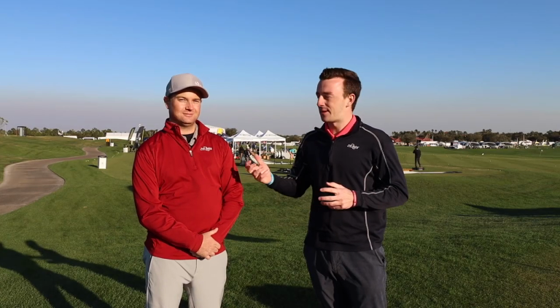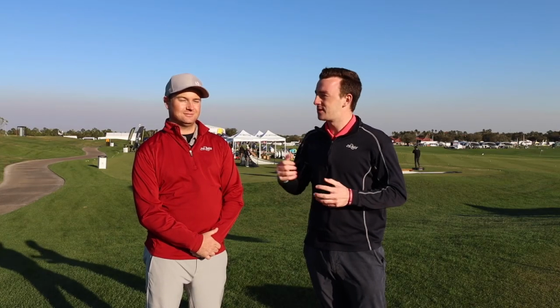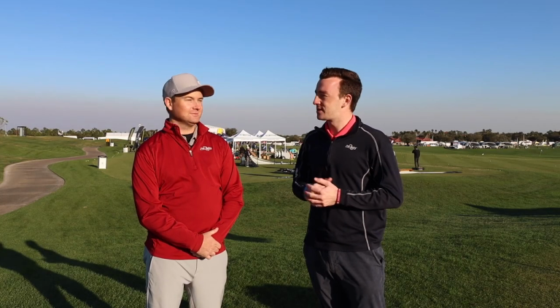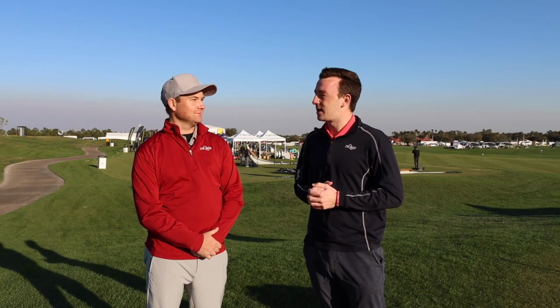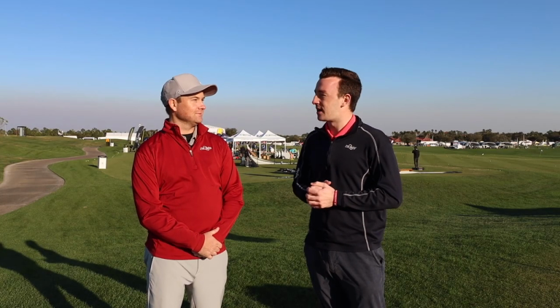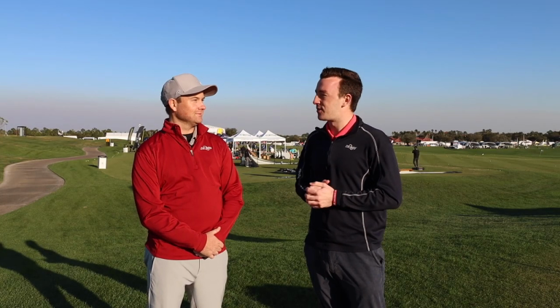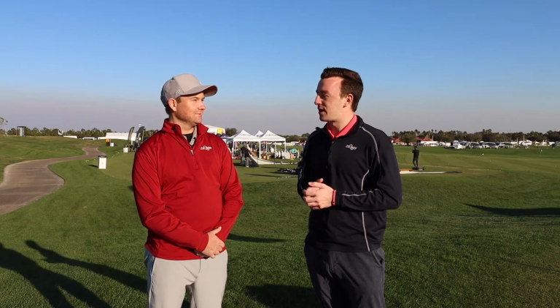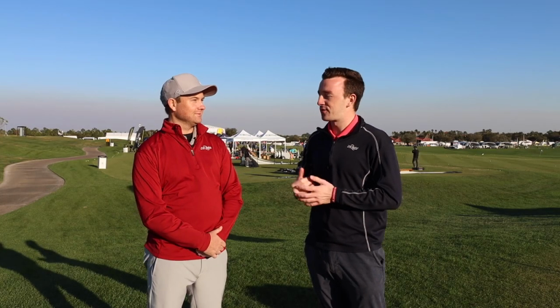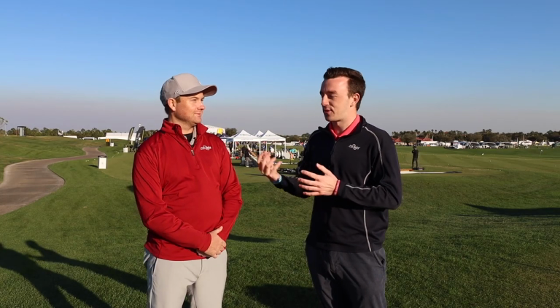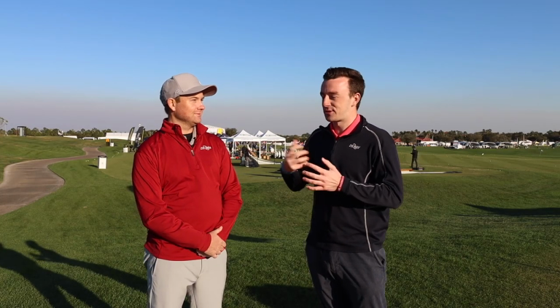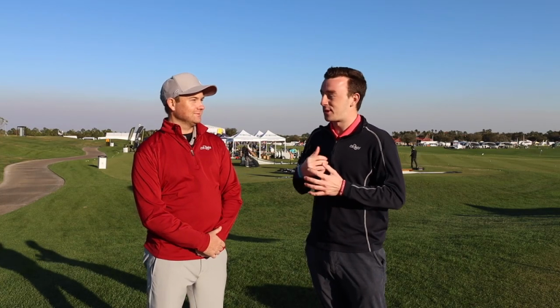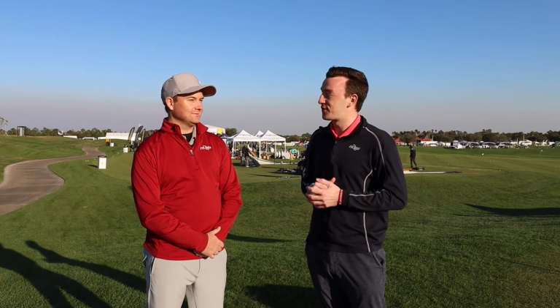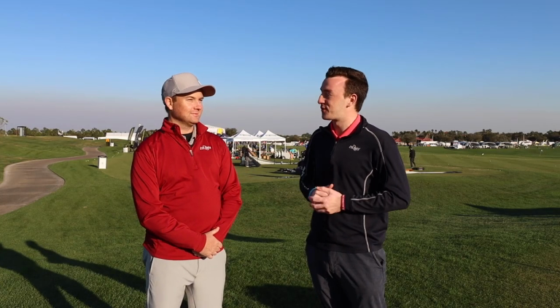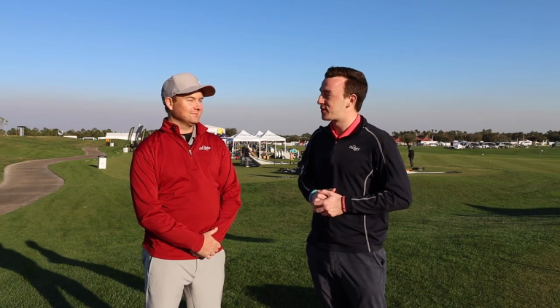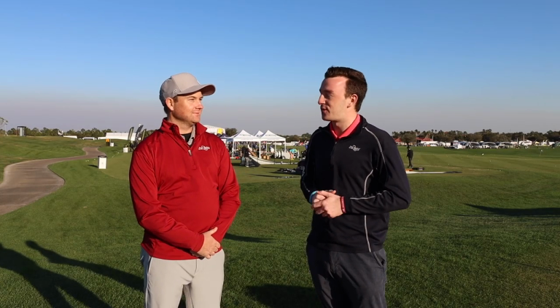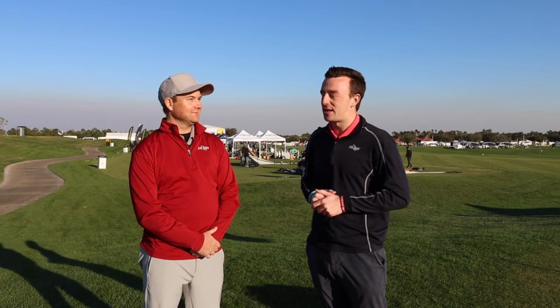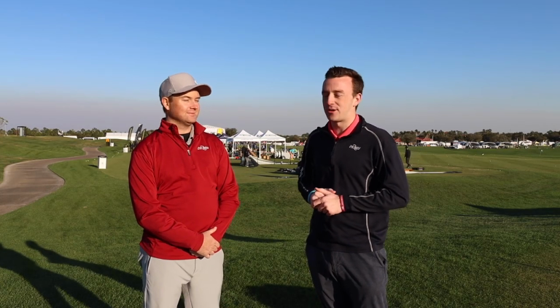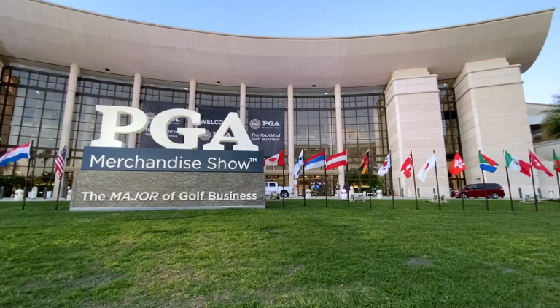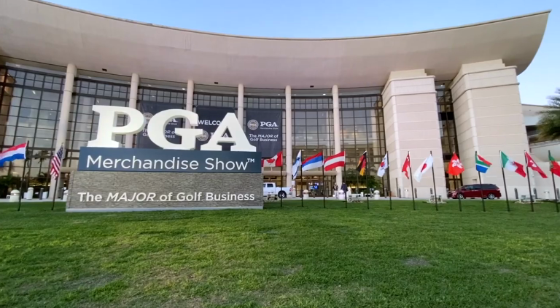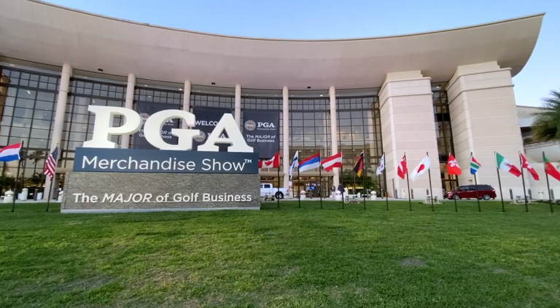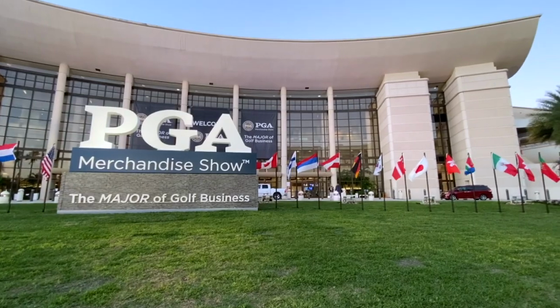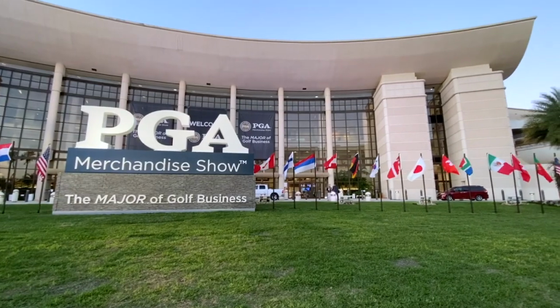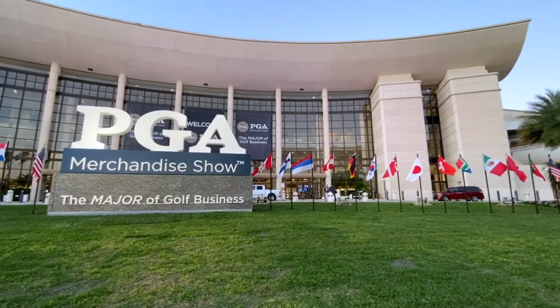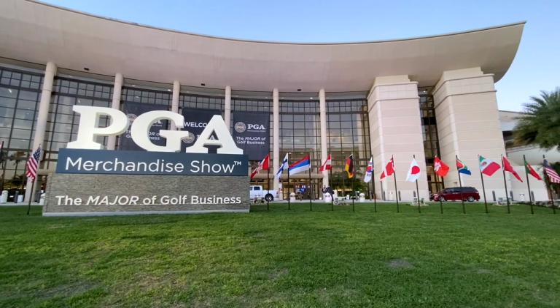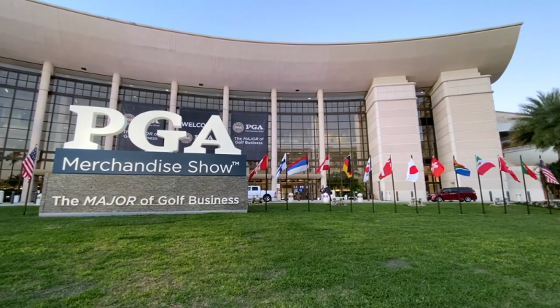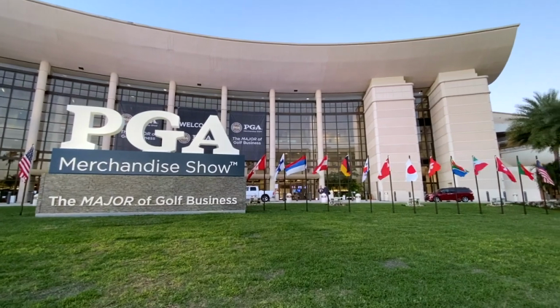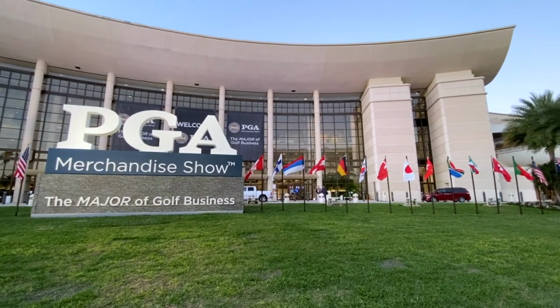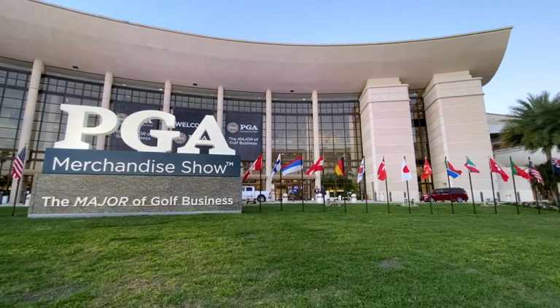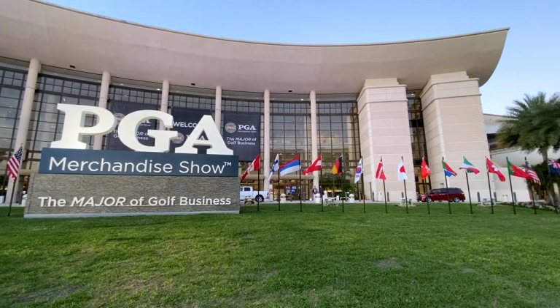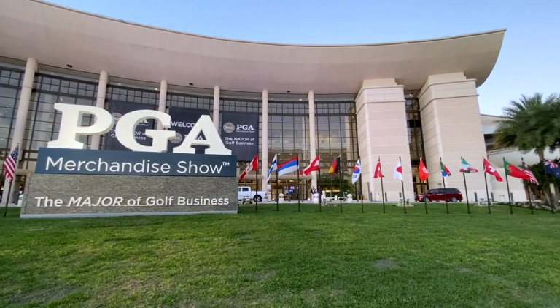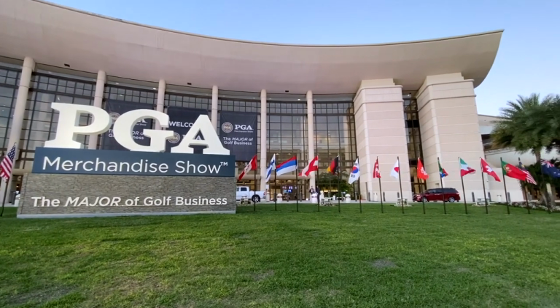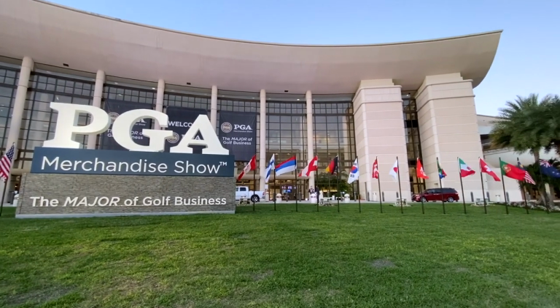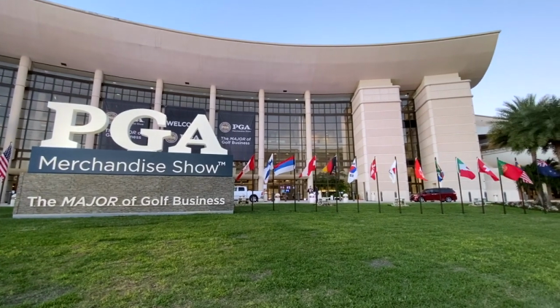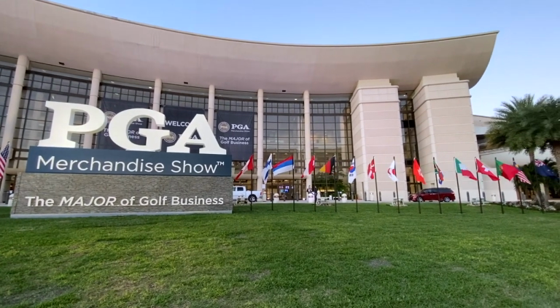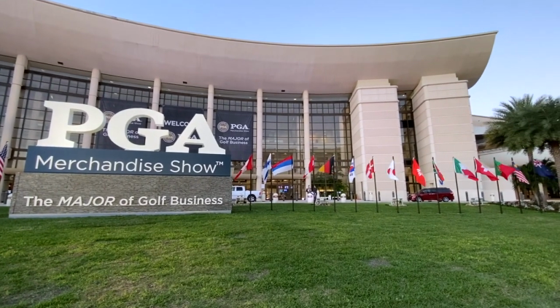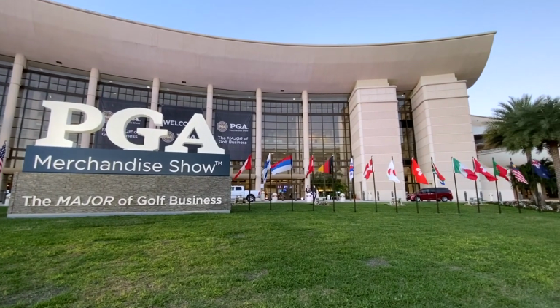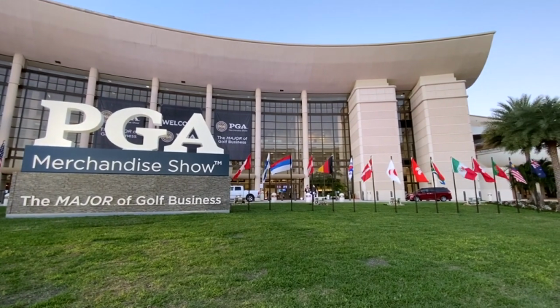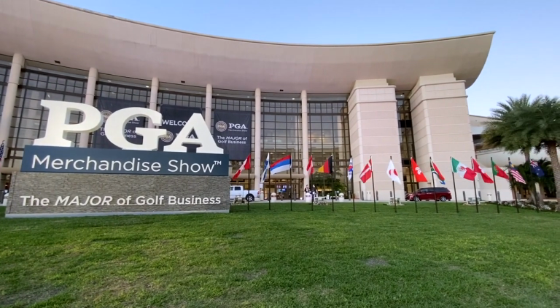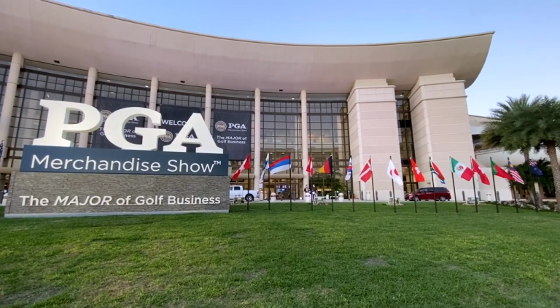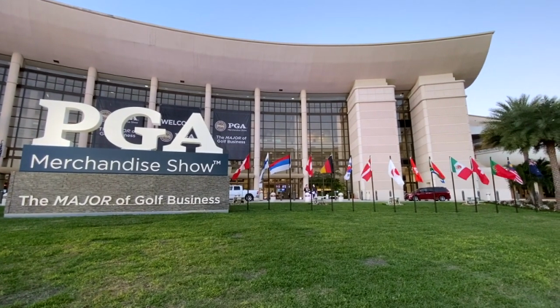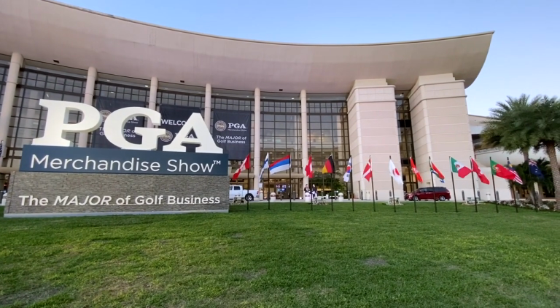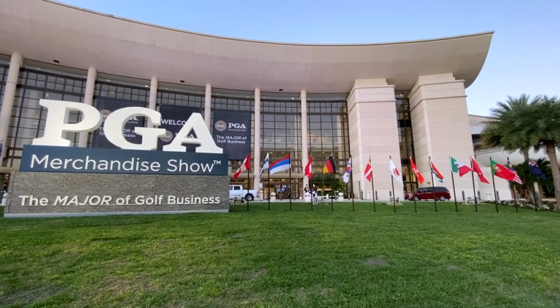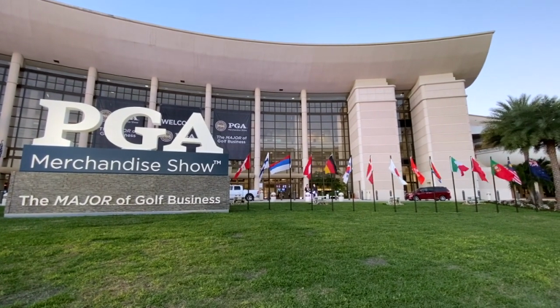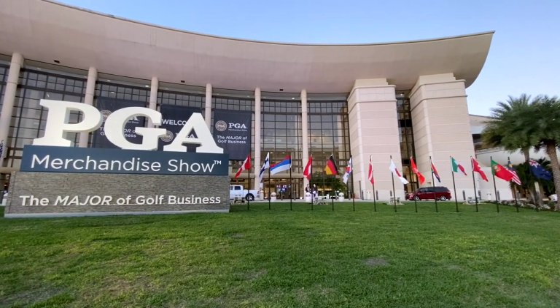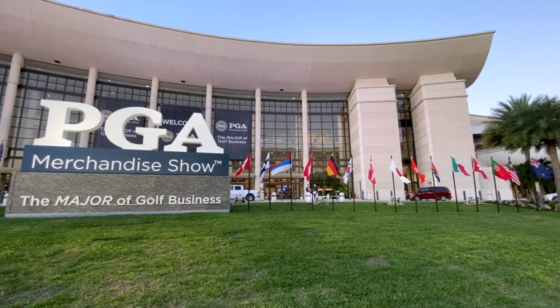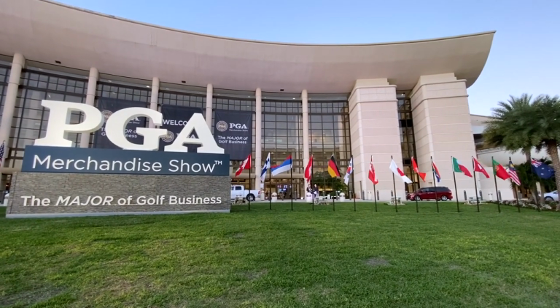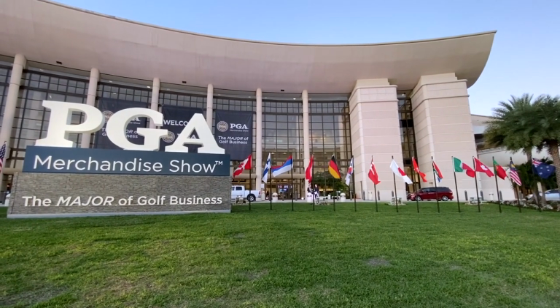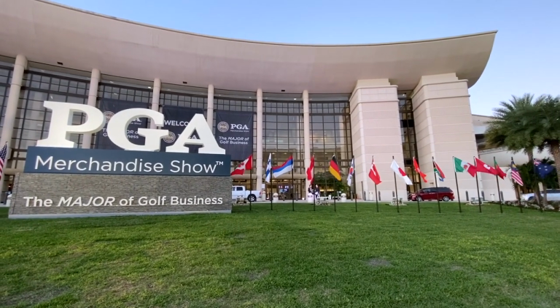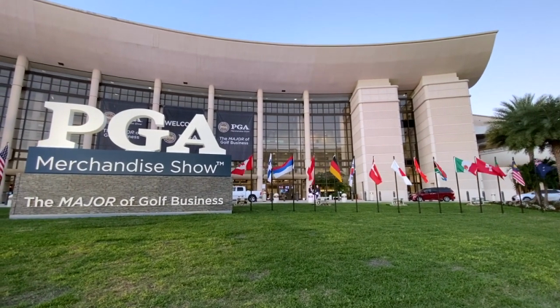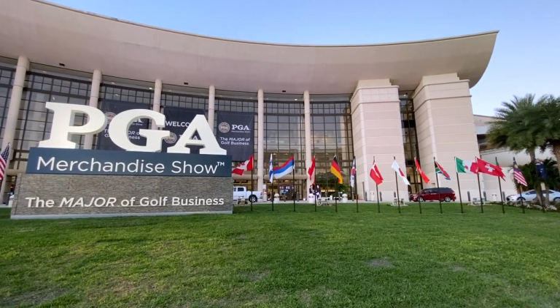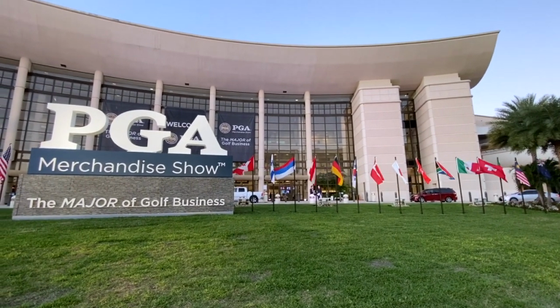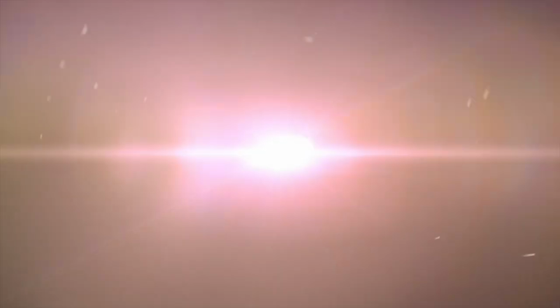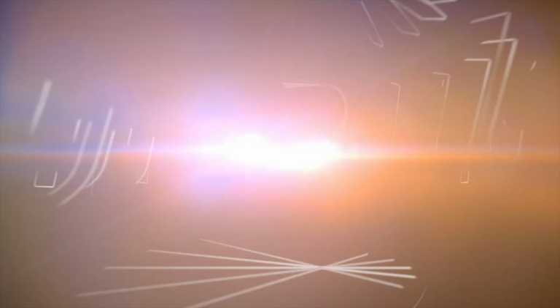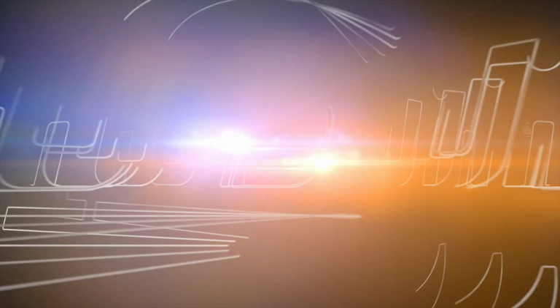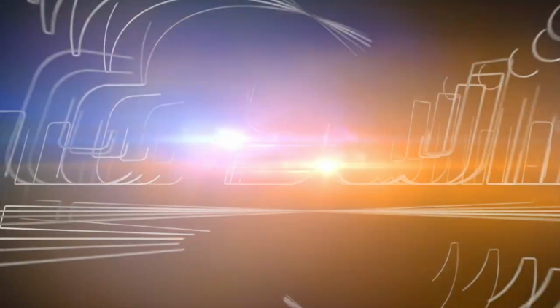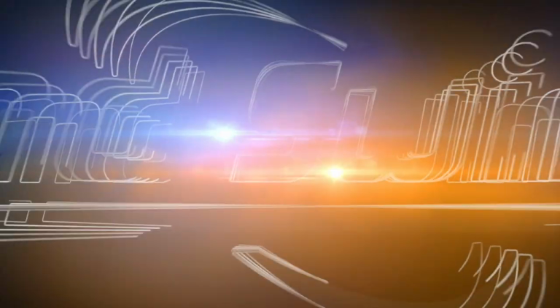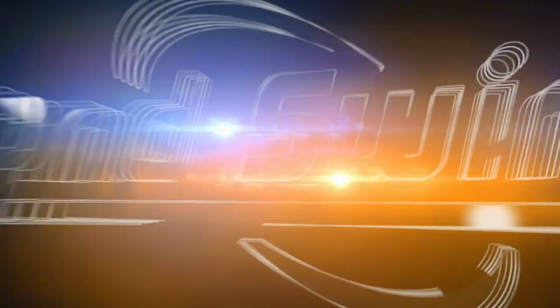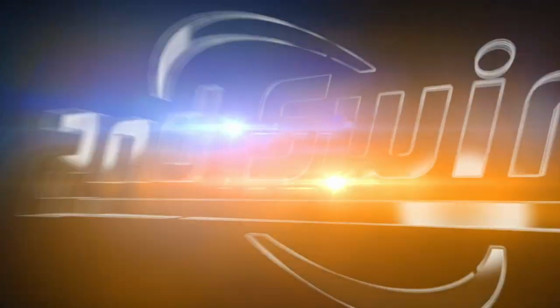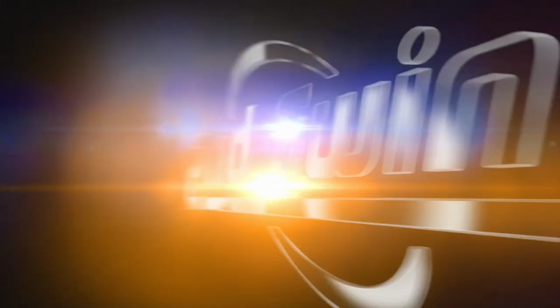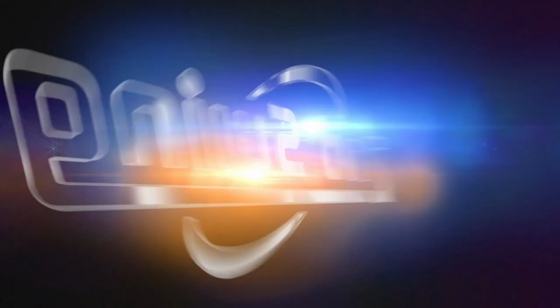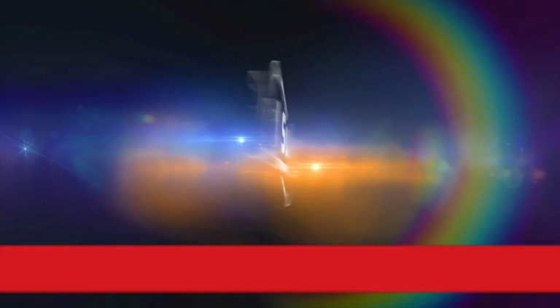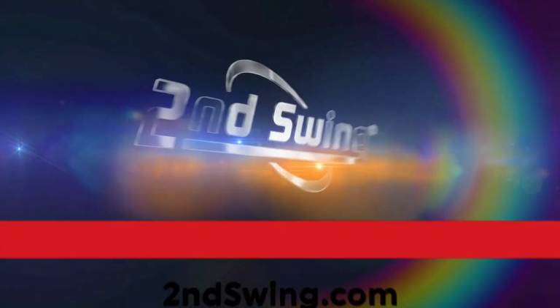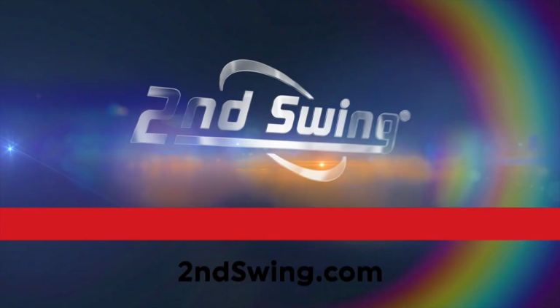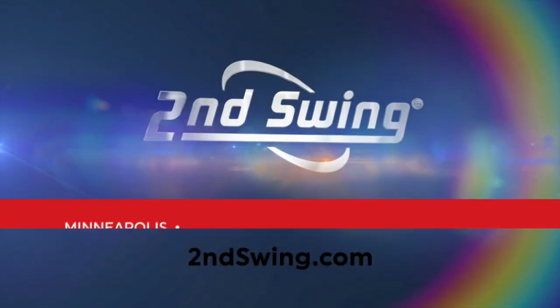Those are just a few highlights from what was really a great day for us at the PGA Show Demo Day. Thomas, thanks for joining us for this video. We've got a lot more stuff going on this week, so stay tuned to the Second Swing YouTube channel.